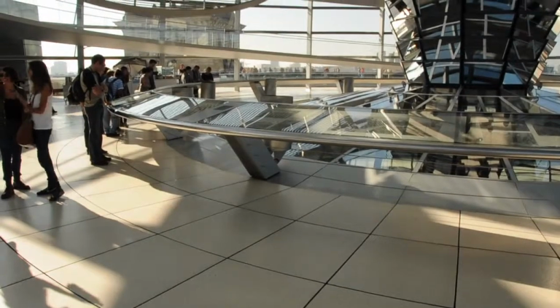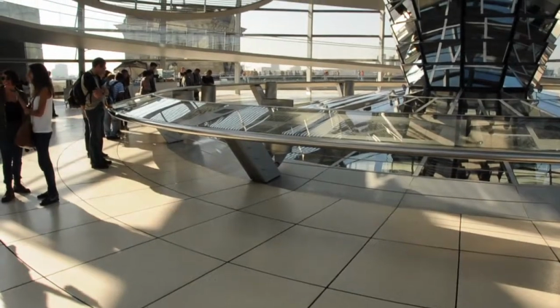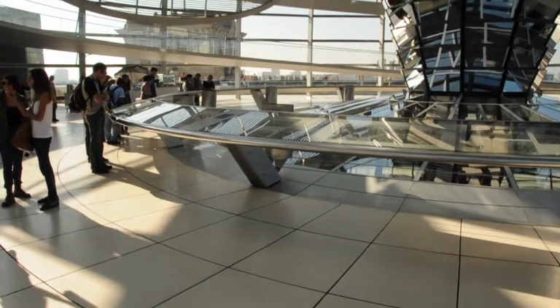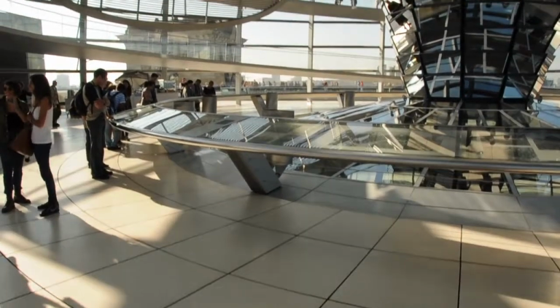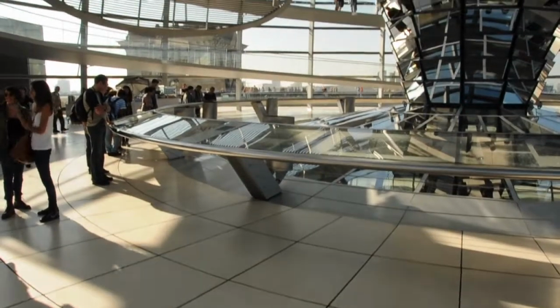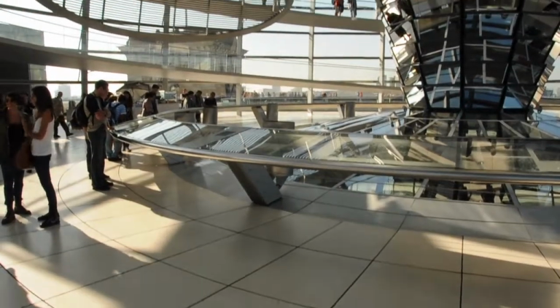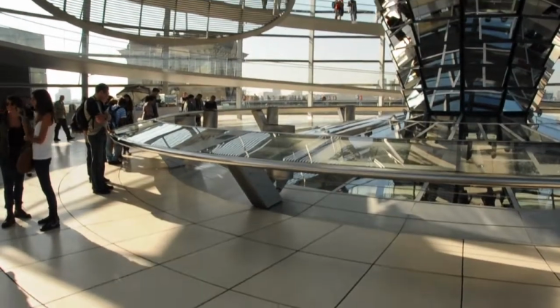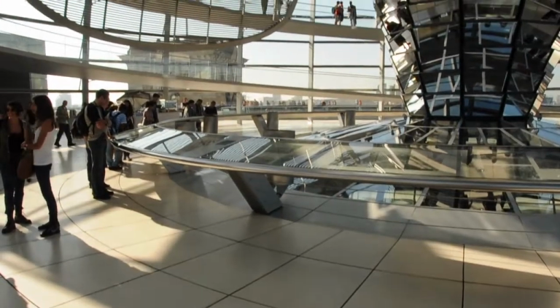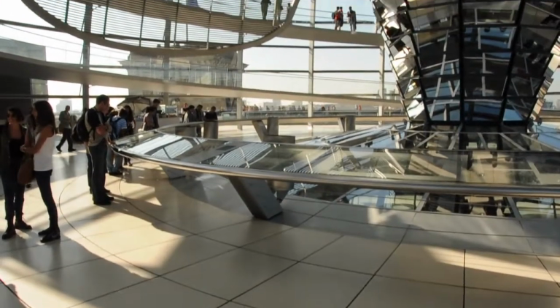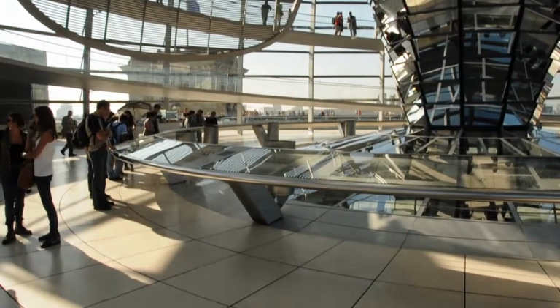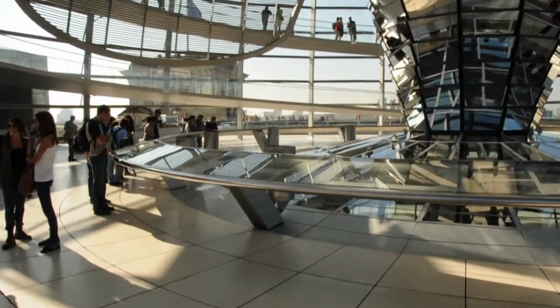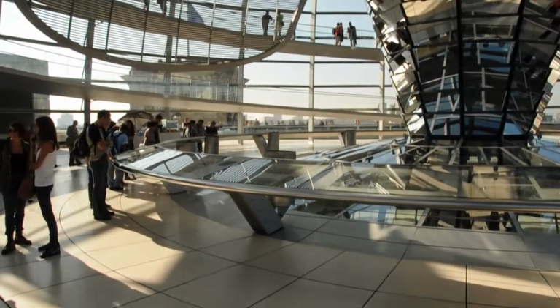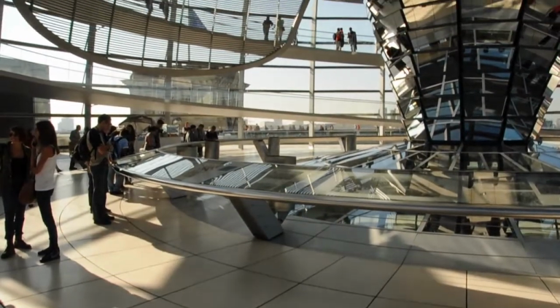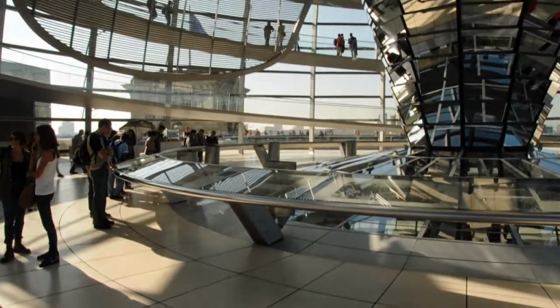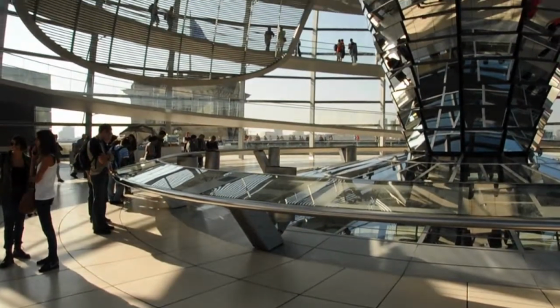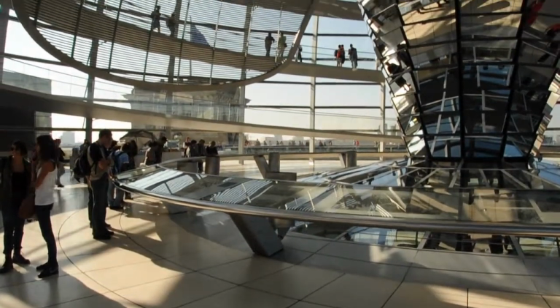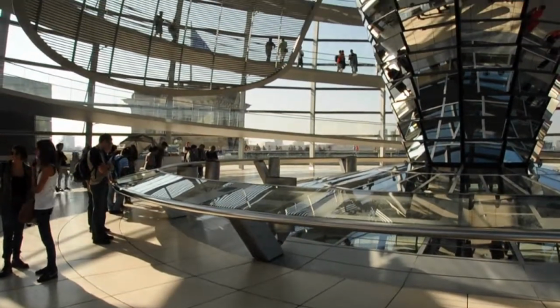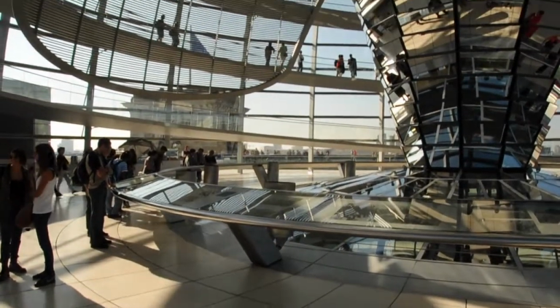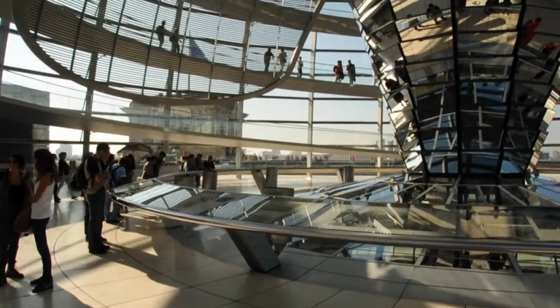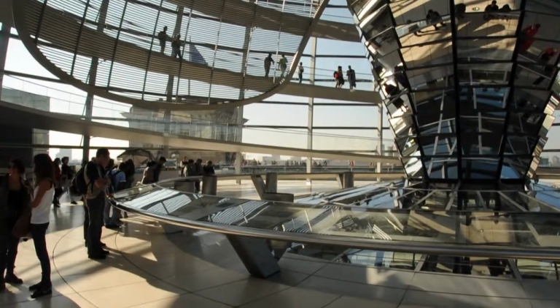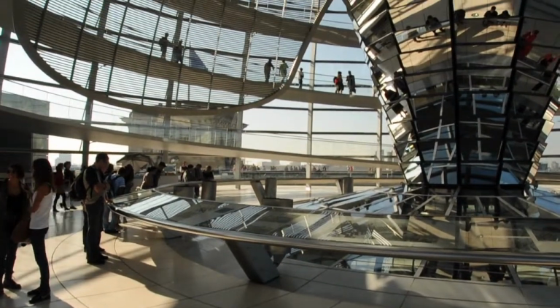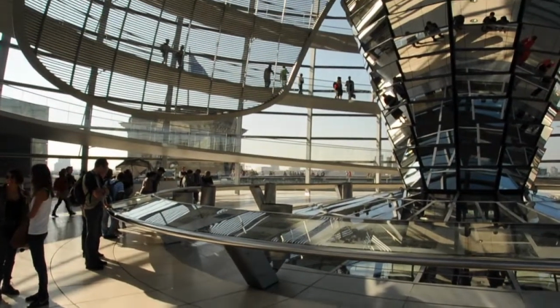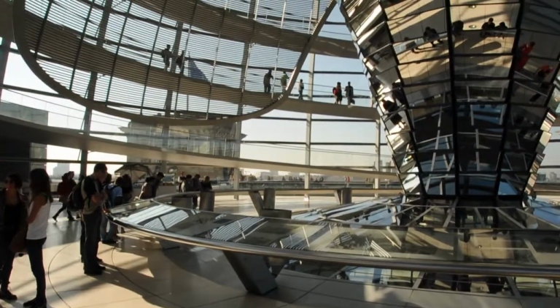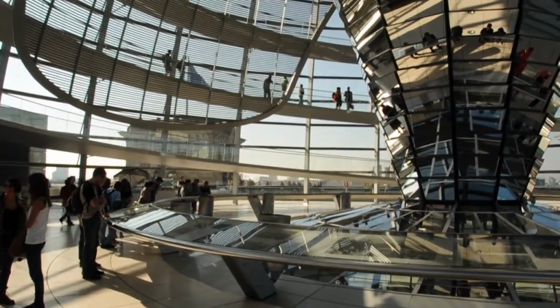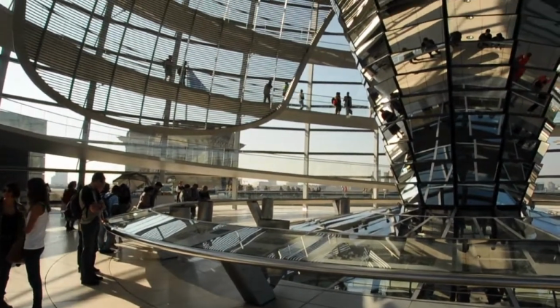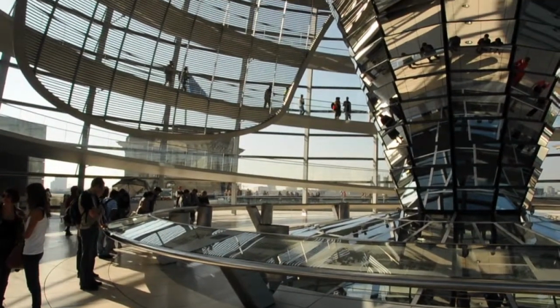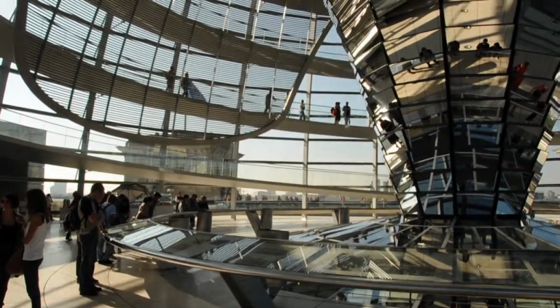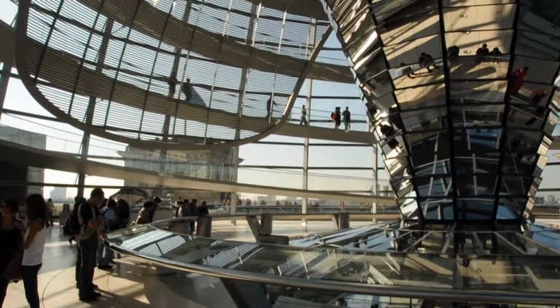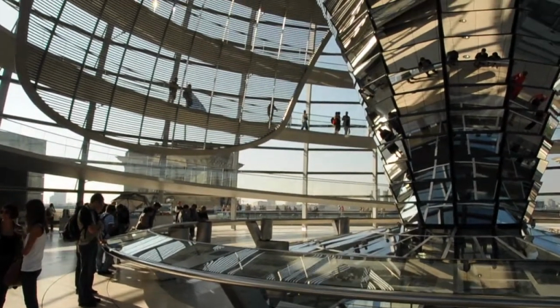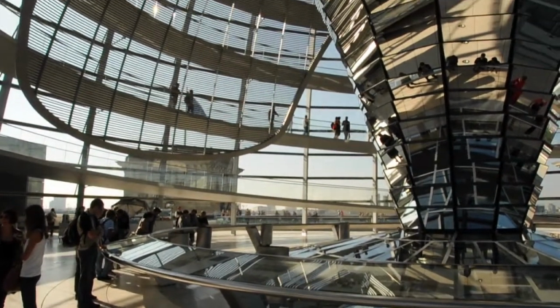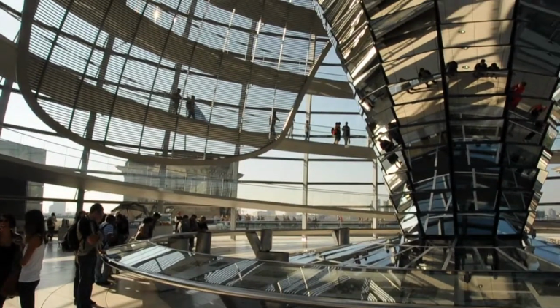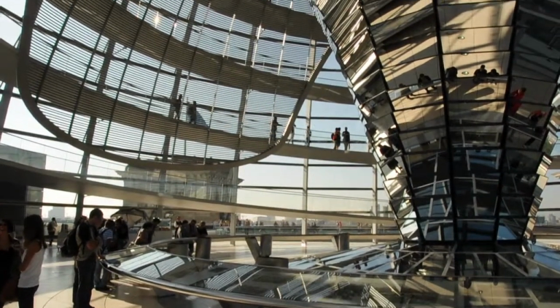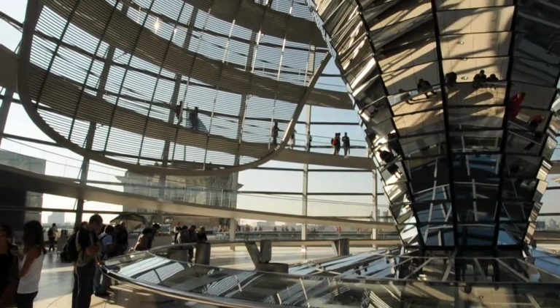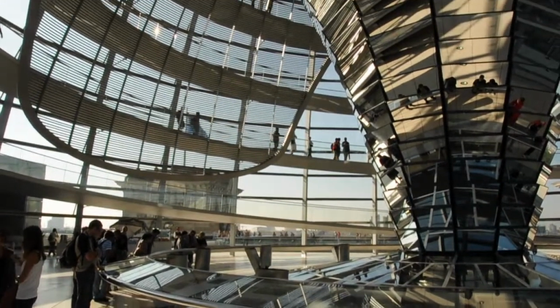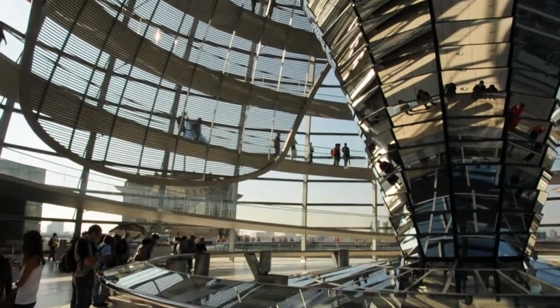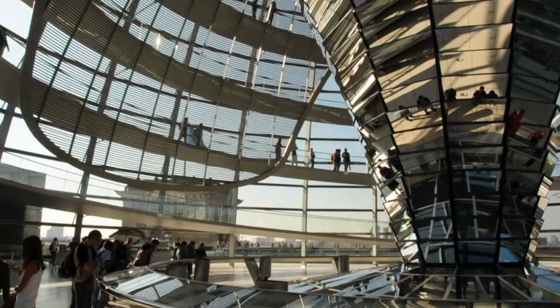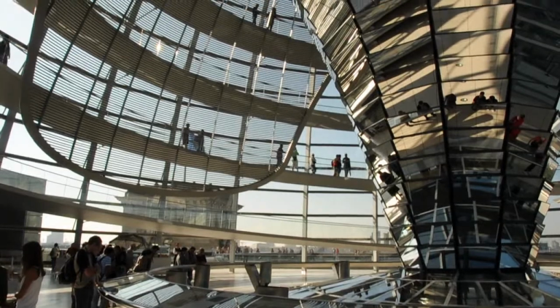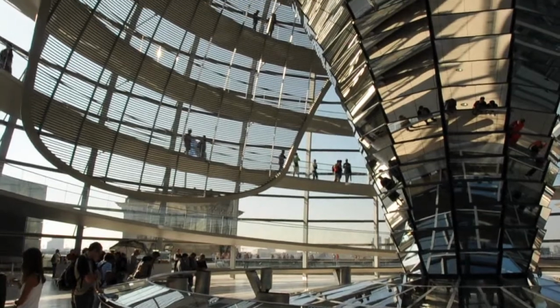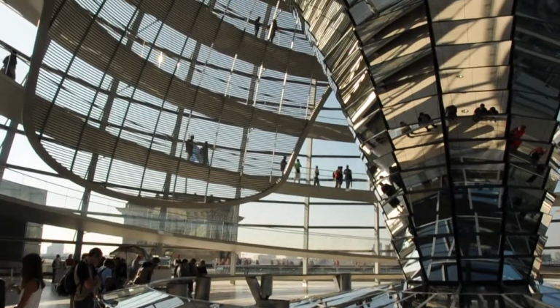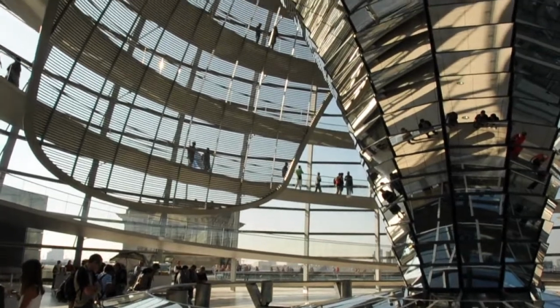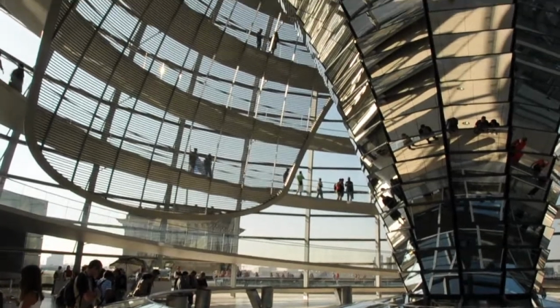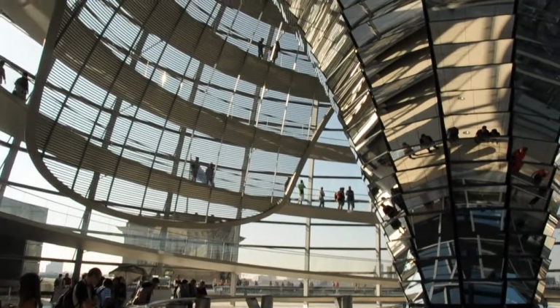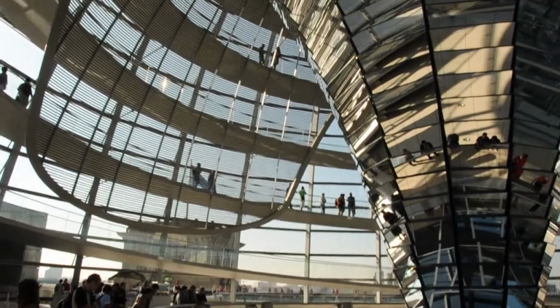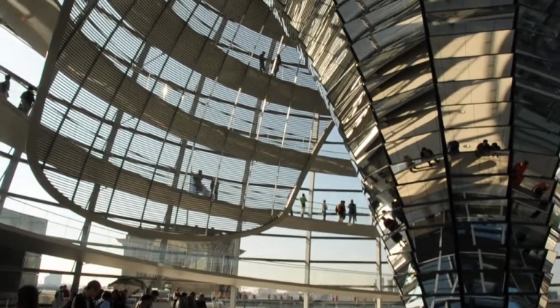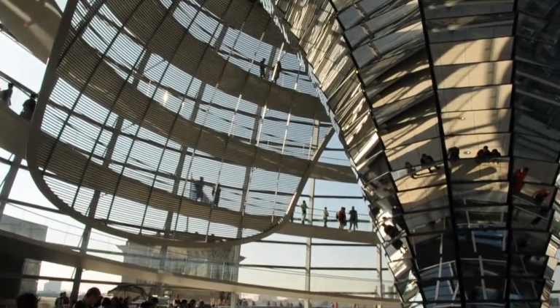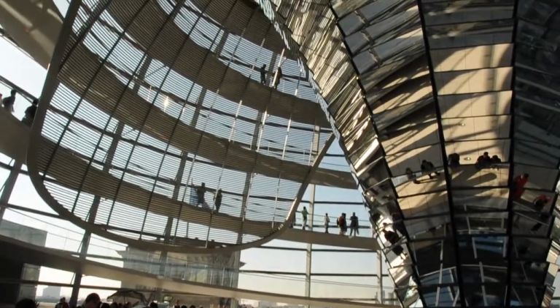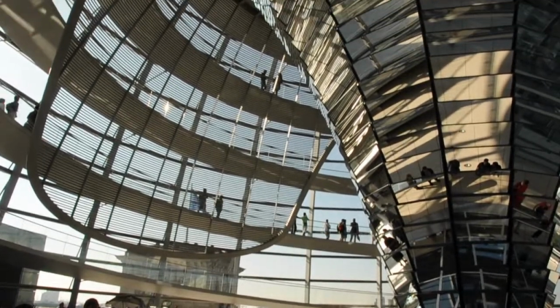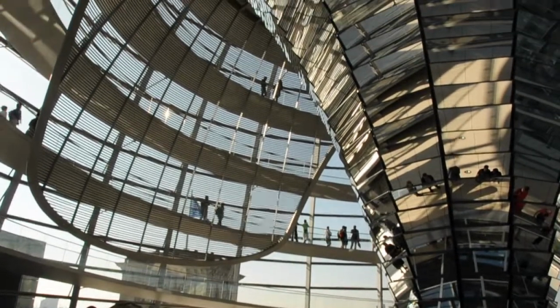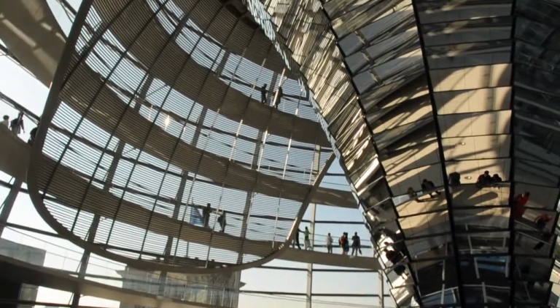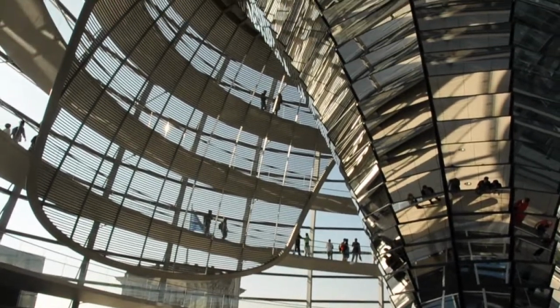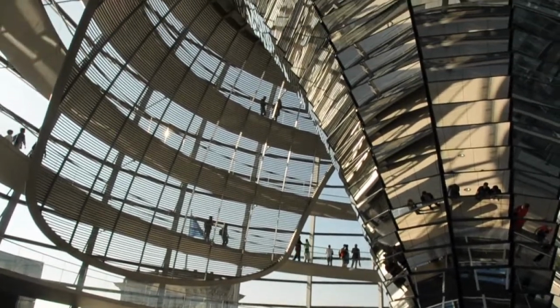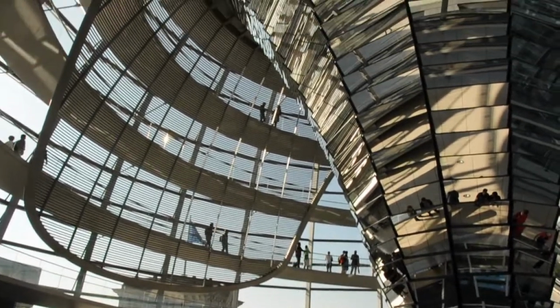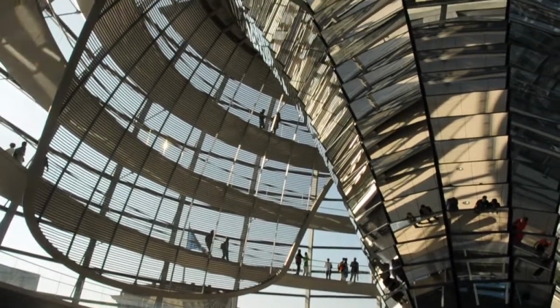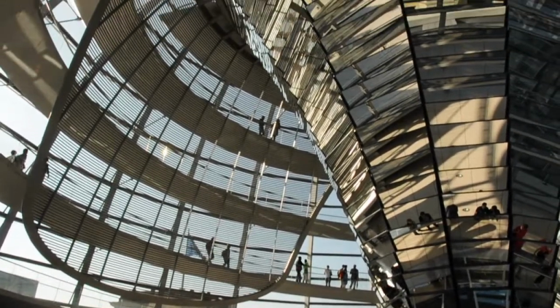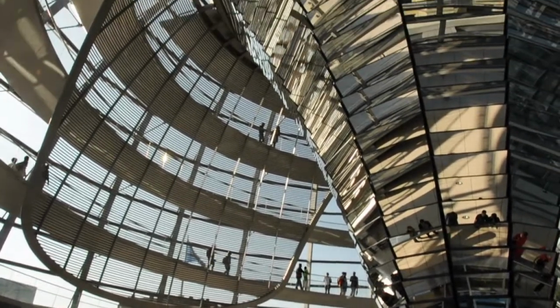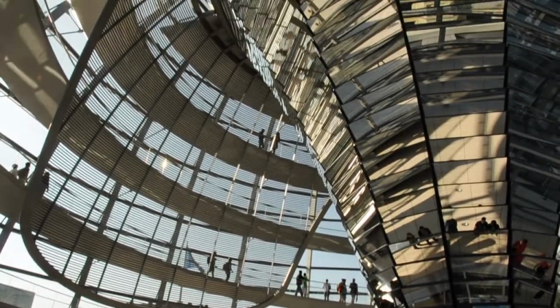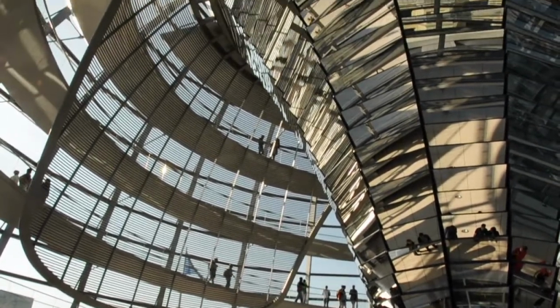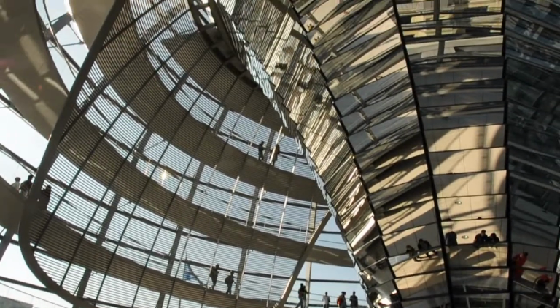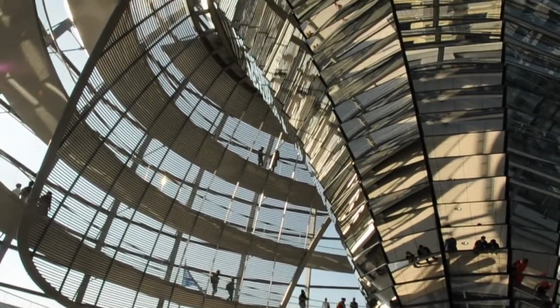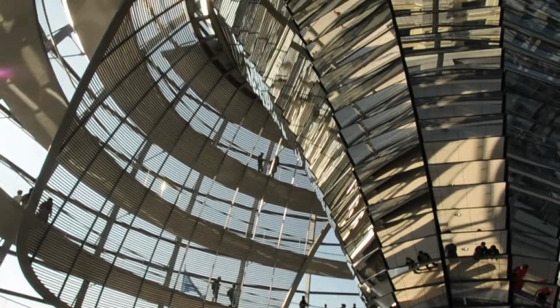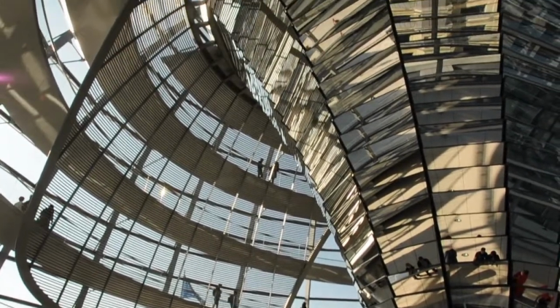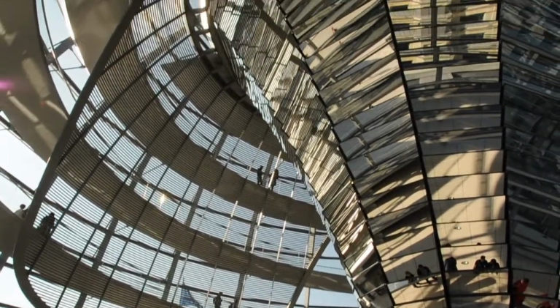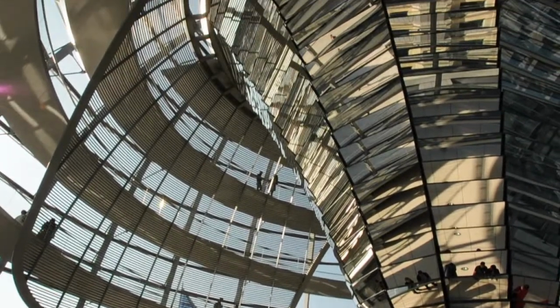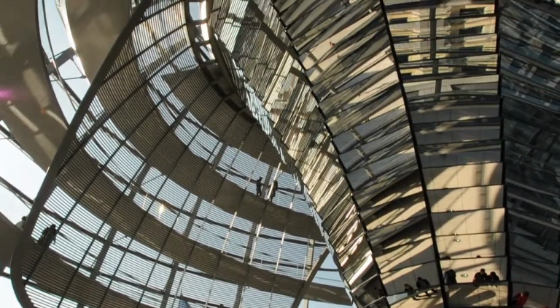Borderless Travels is exploring the dome on top of the Reichstag building, where the German Parliament is located — an incredible site that is free to visit.